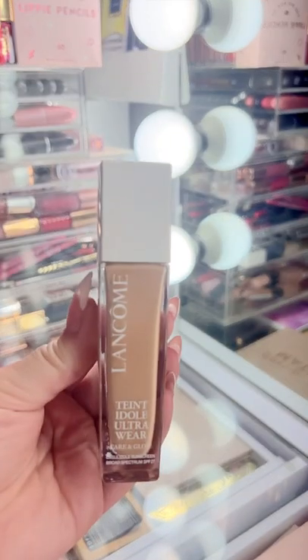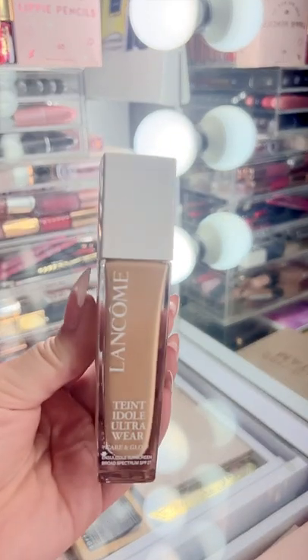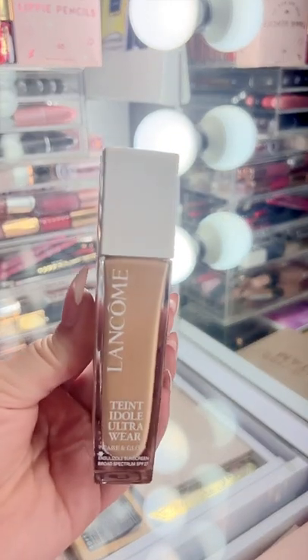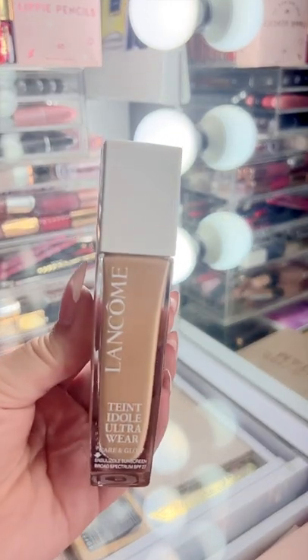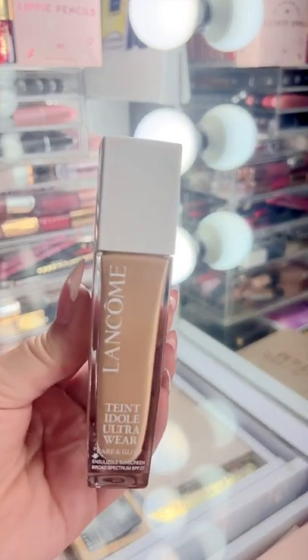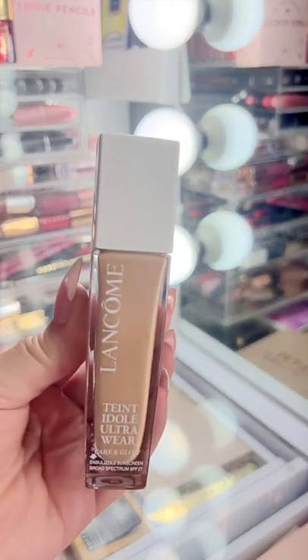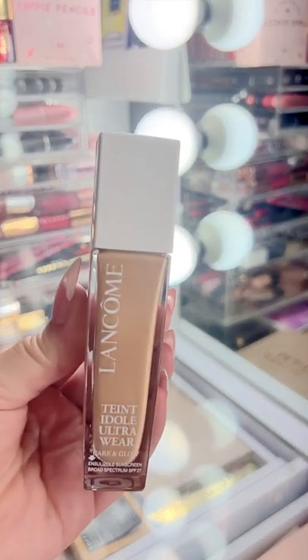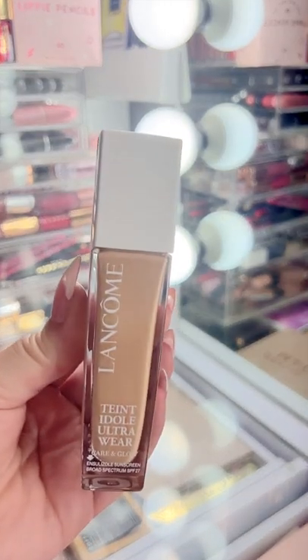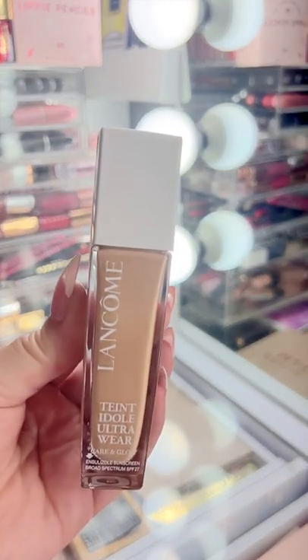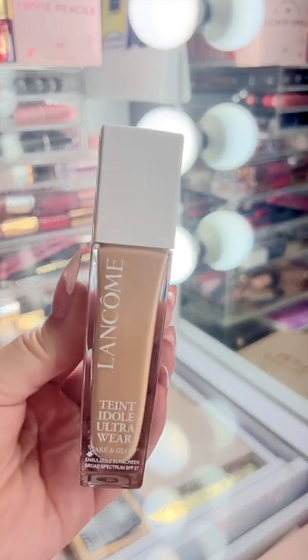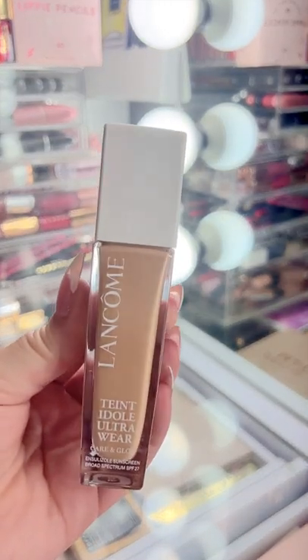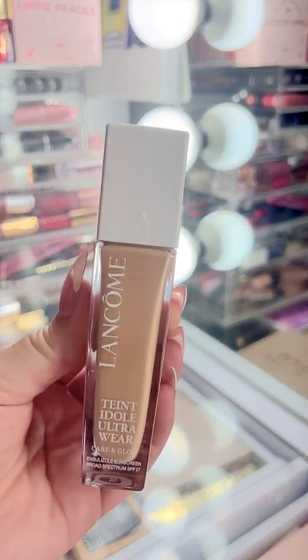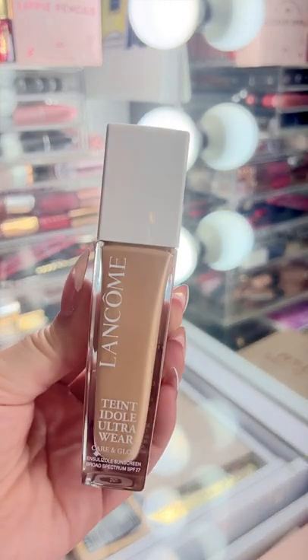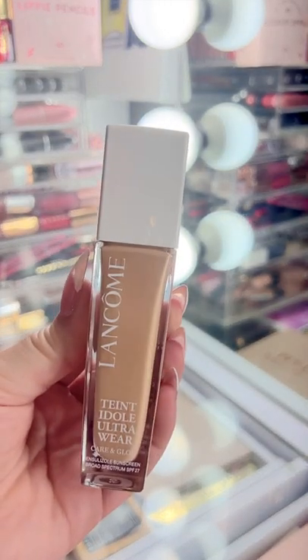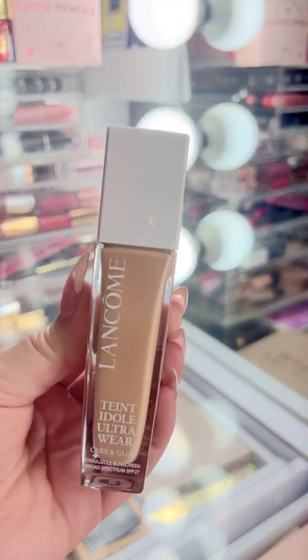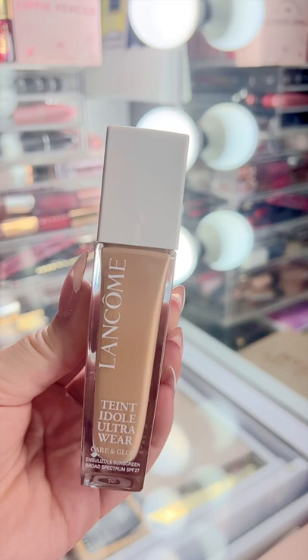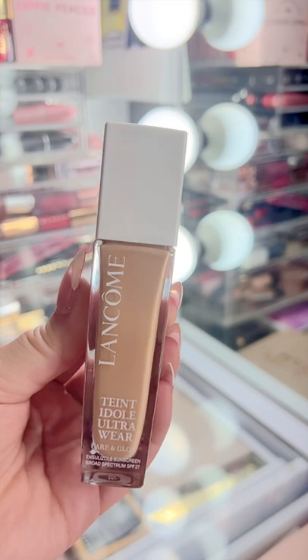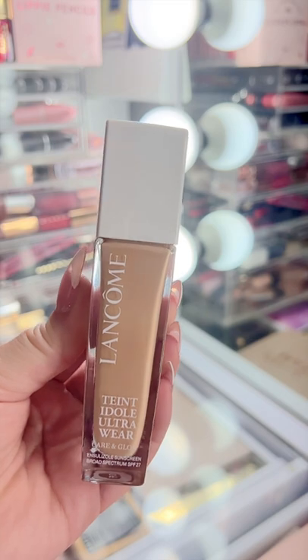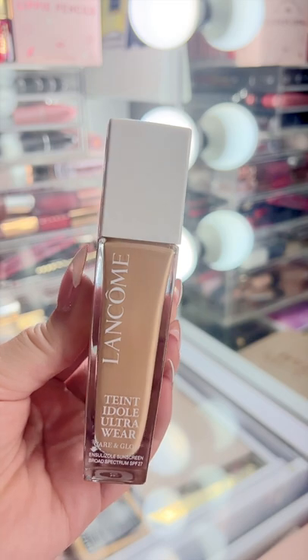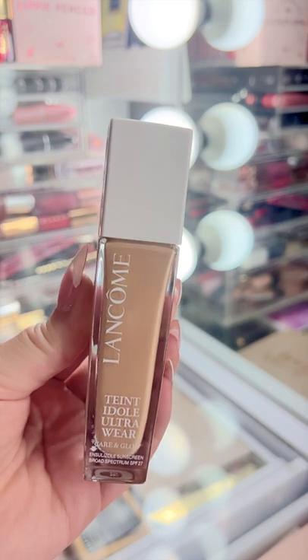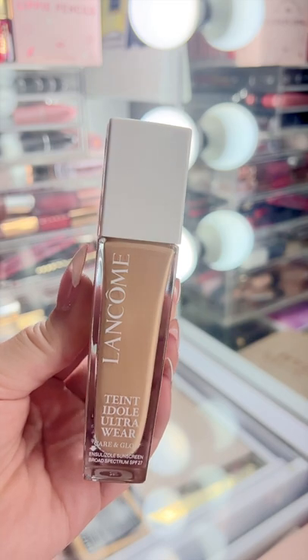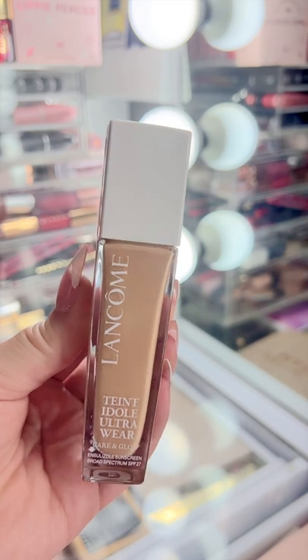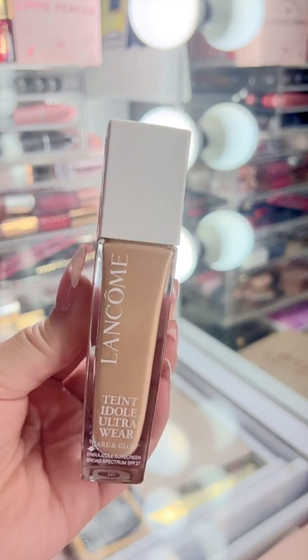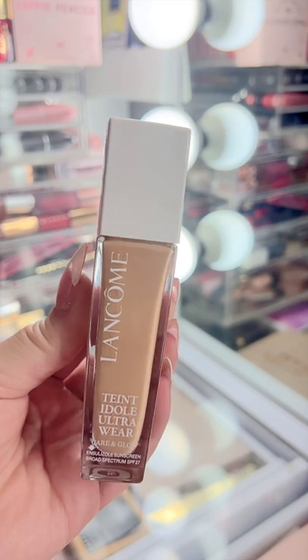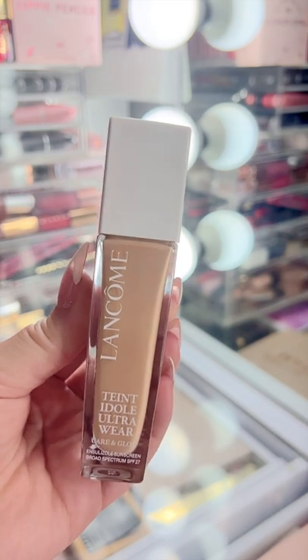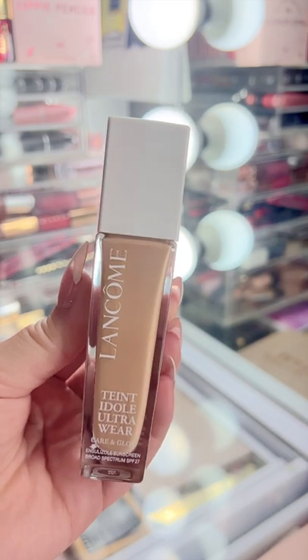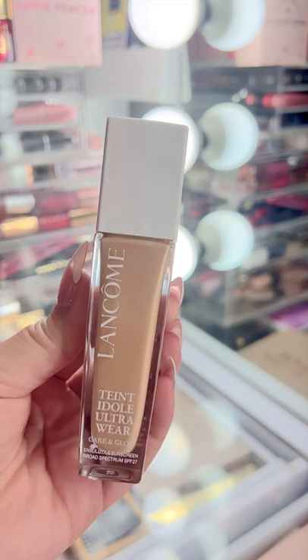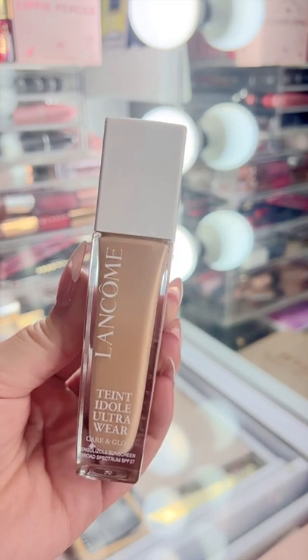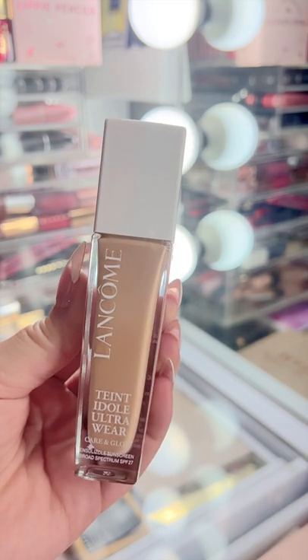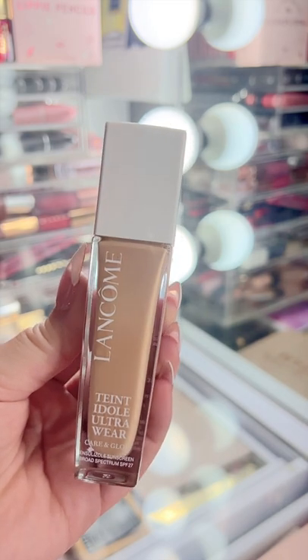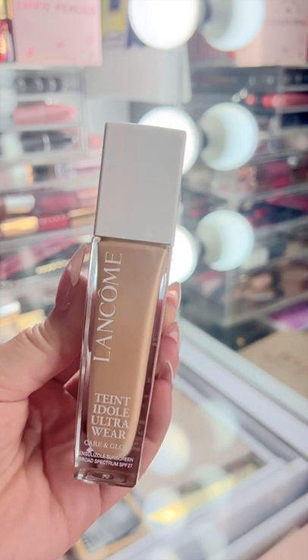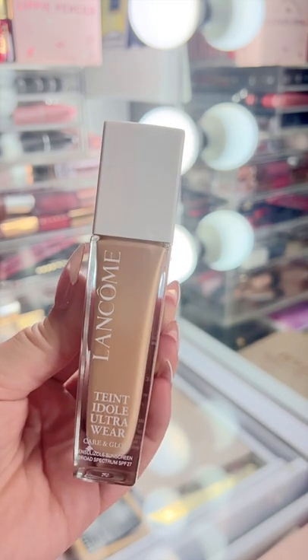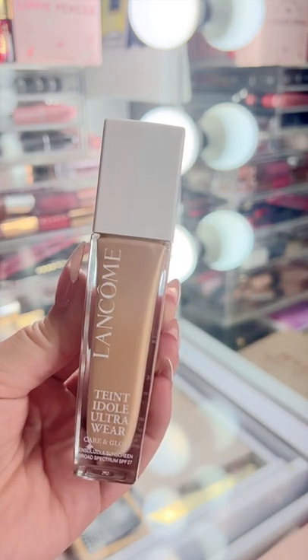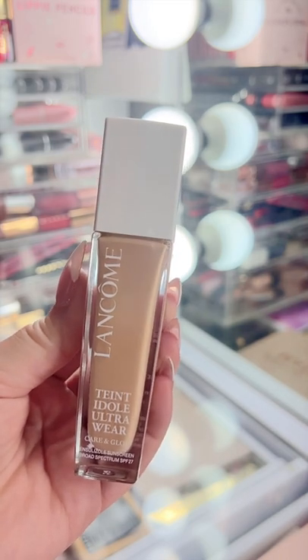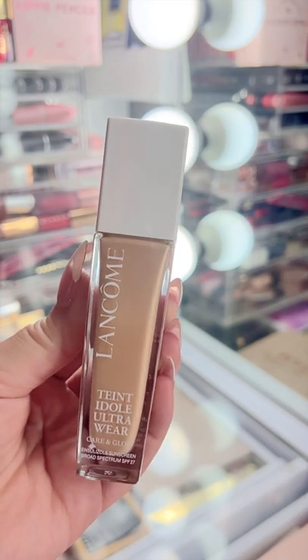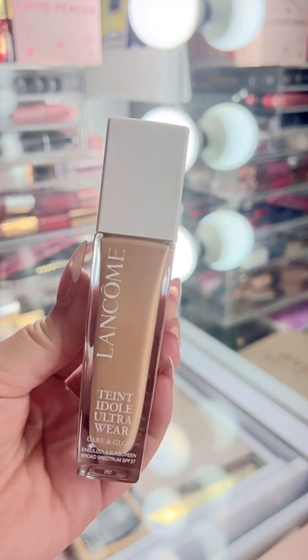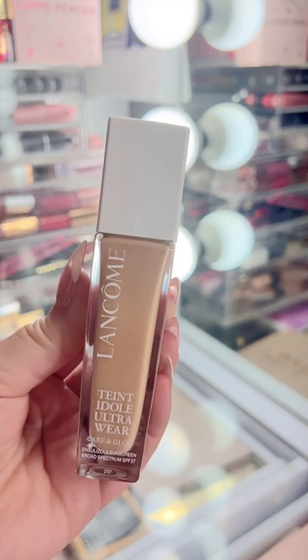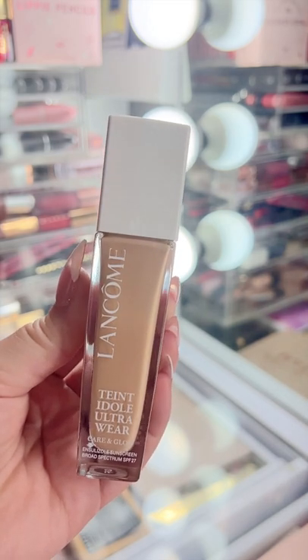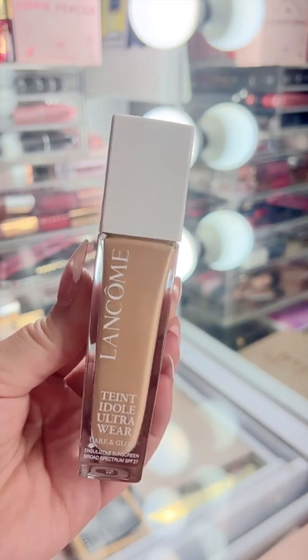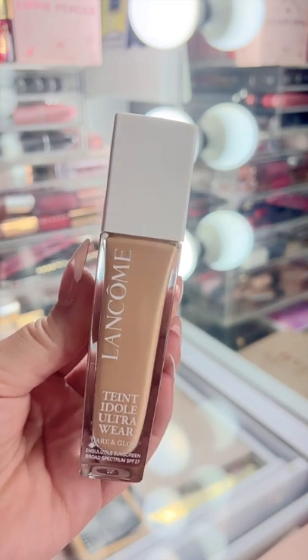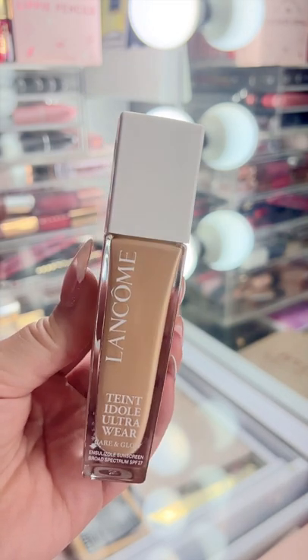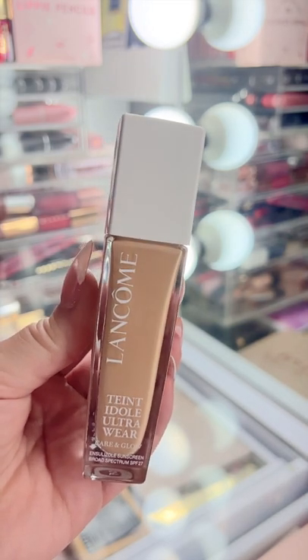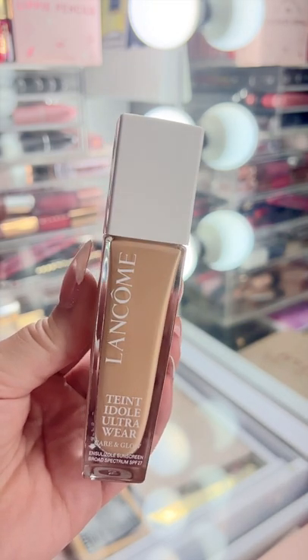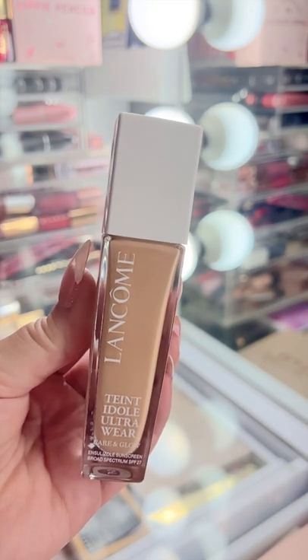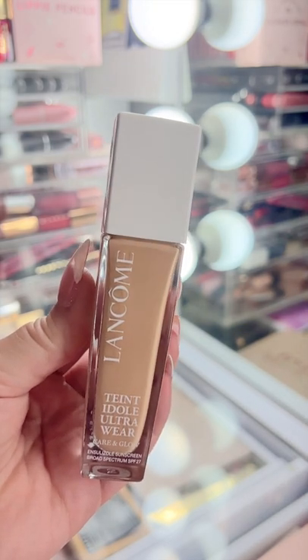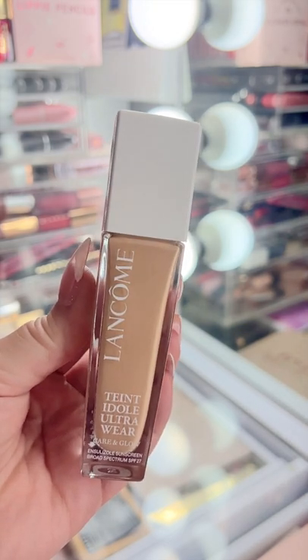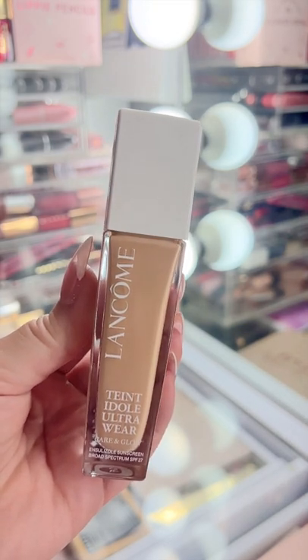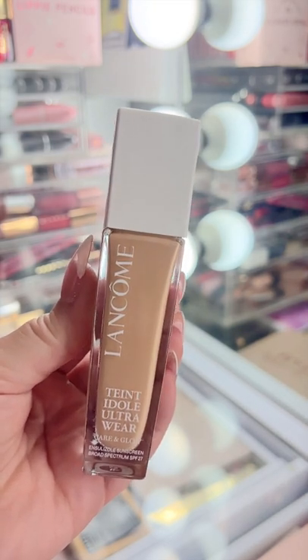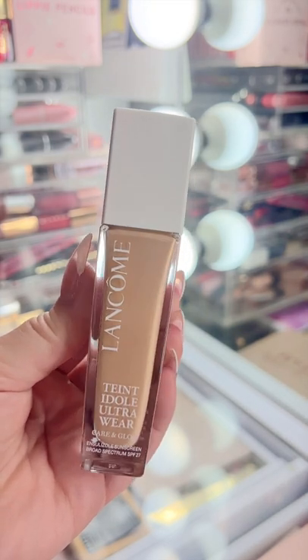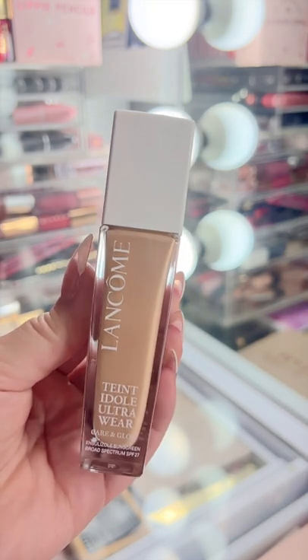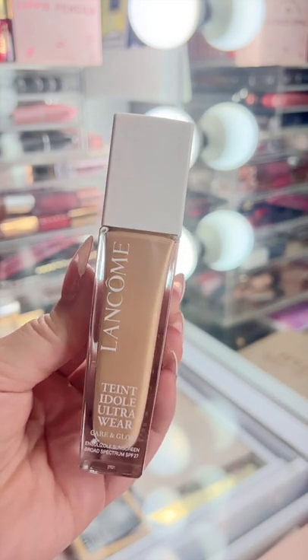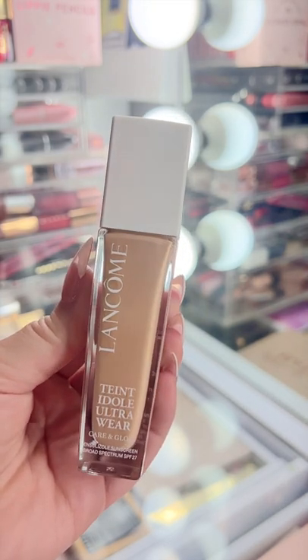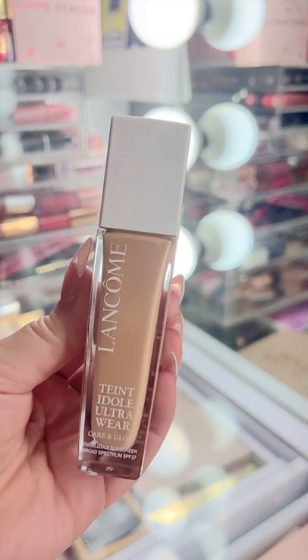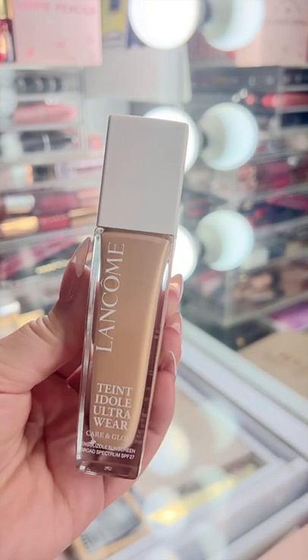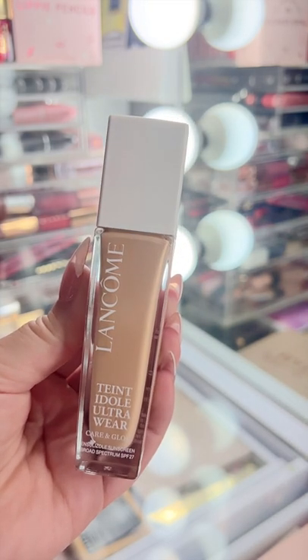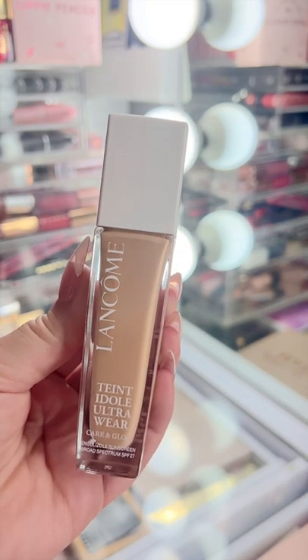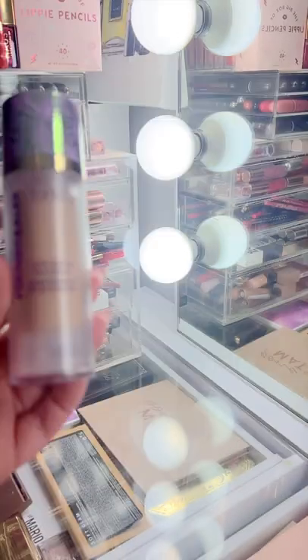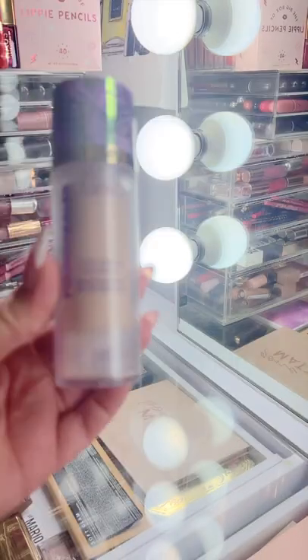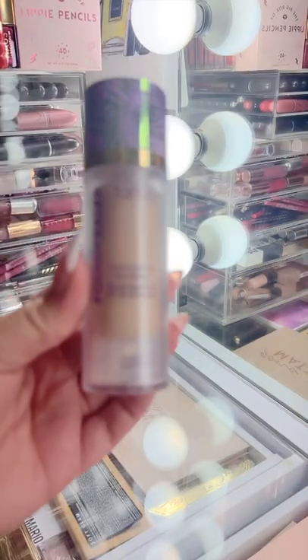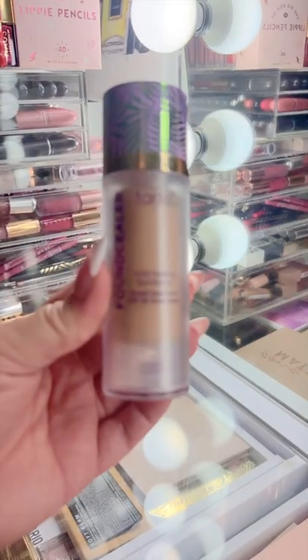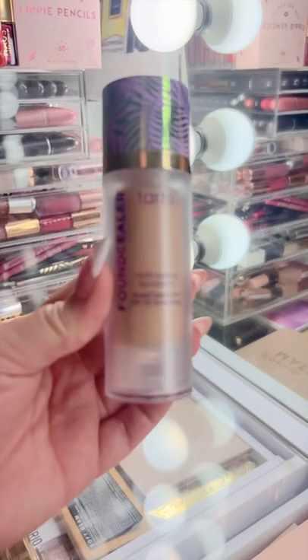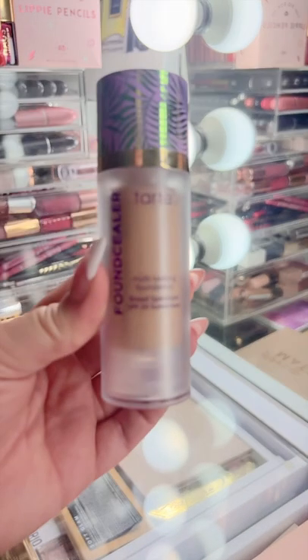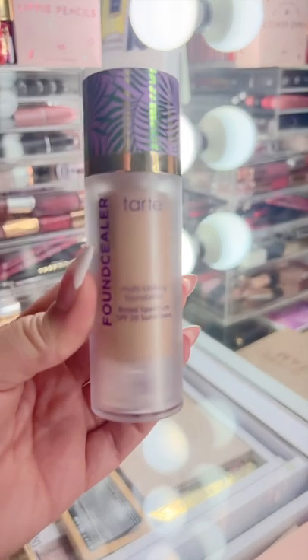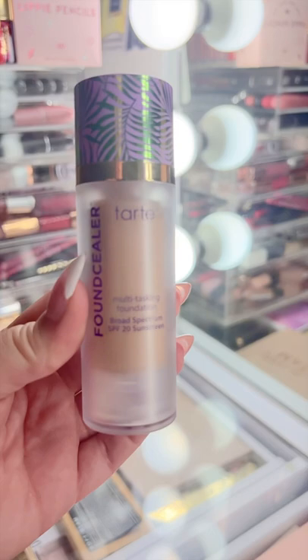The original Lancôme Teint Idole Ultra Wear Foundation is super popular, but honestly the new Care & Glow version is way better. I love this one.